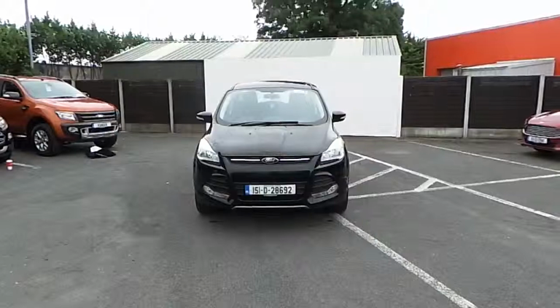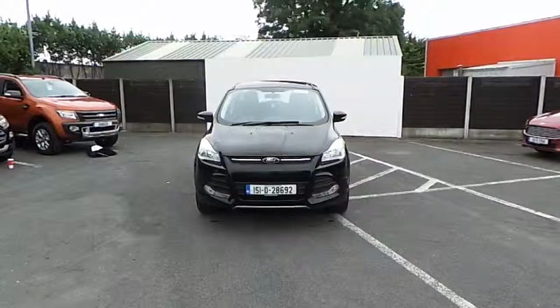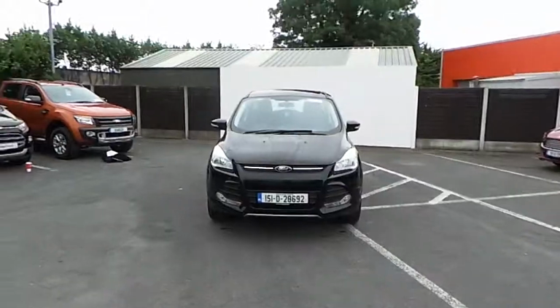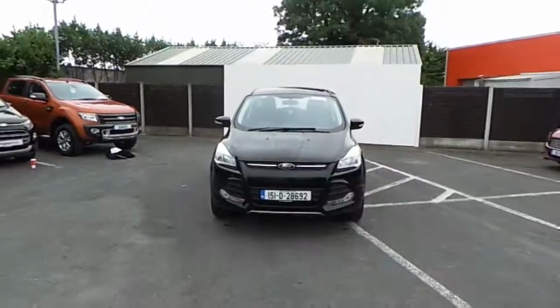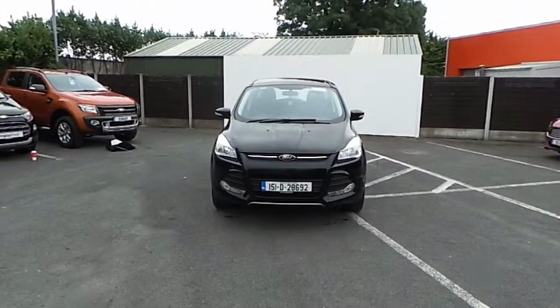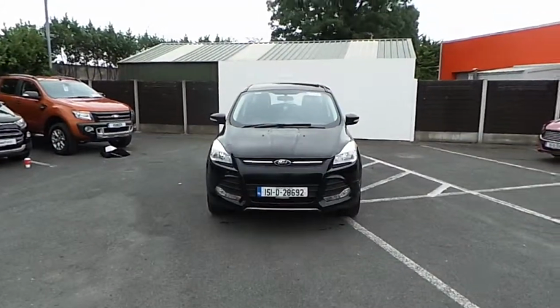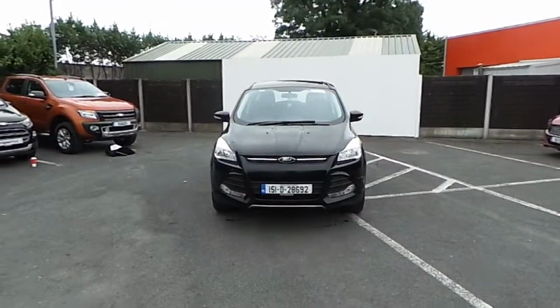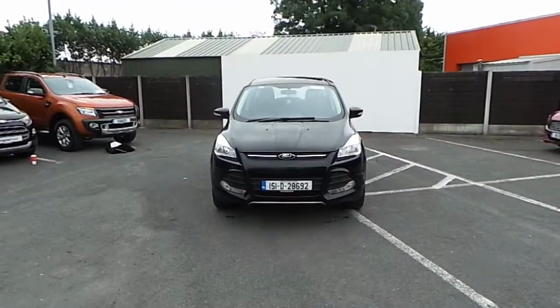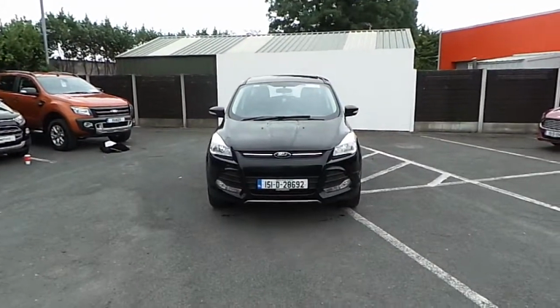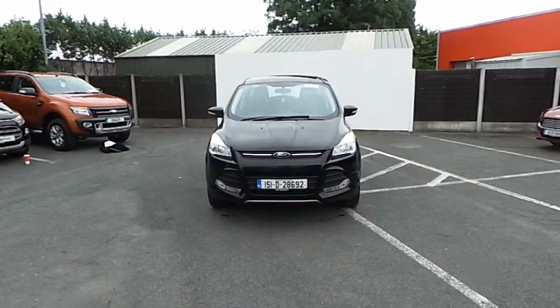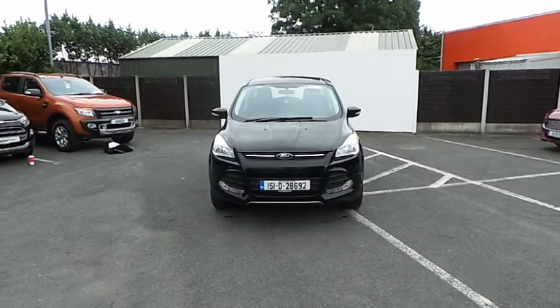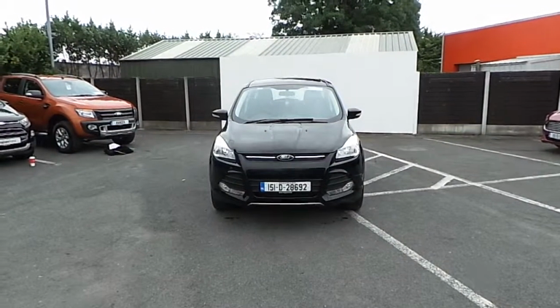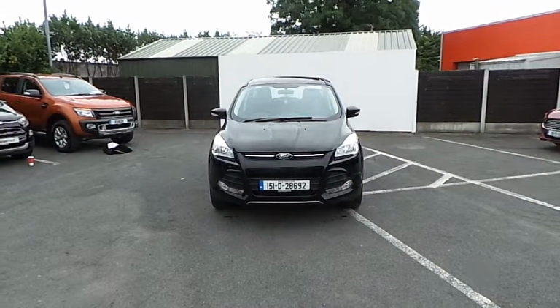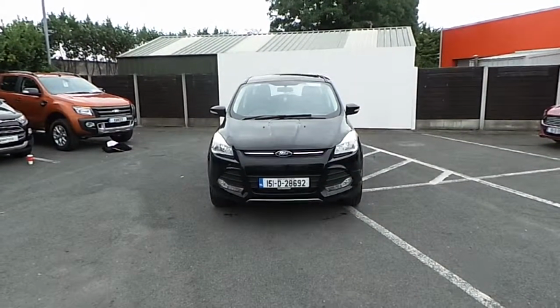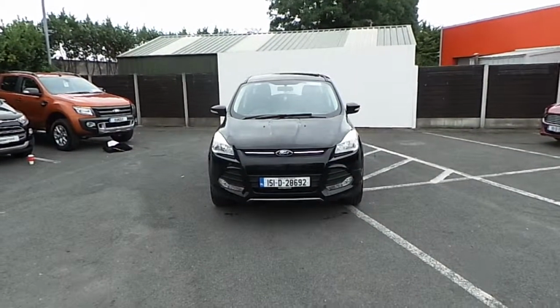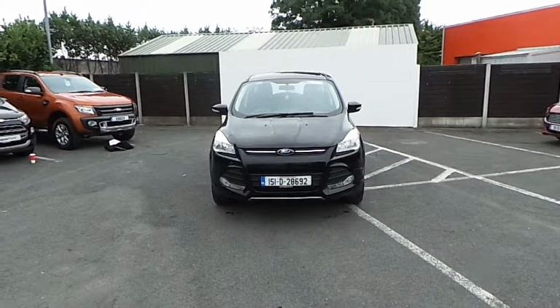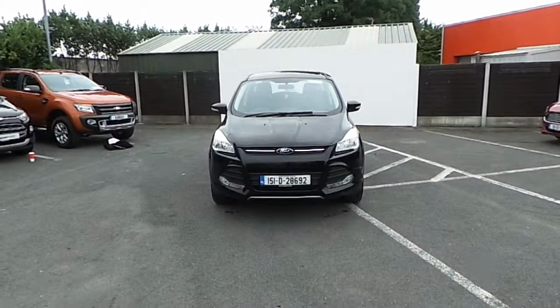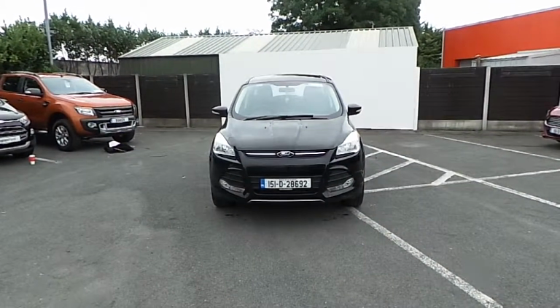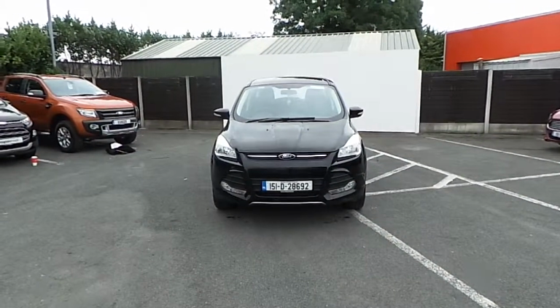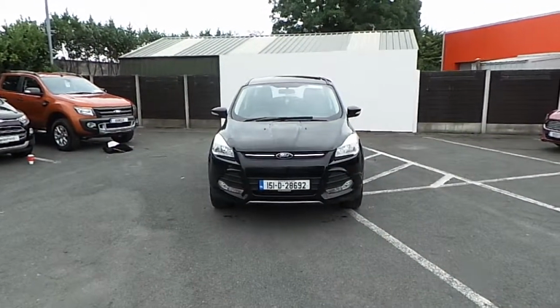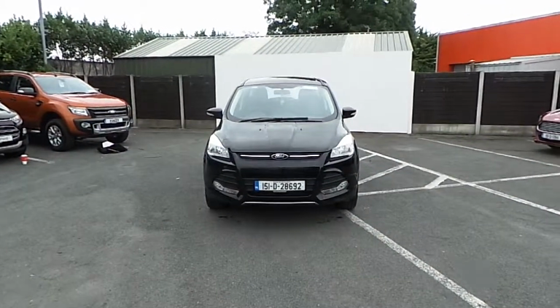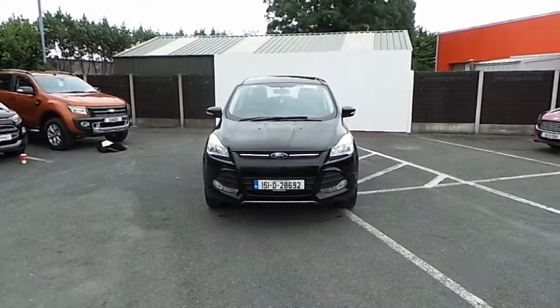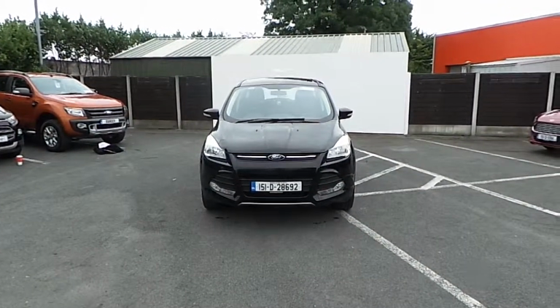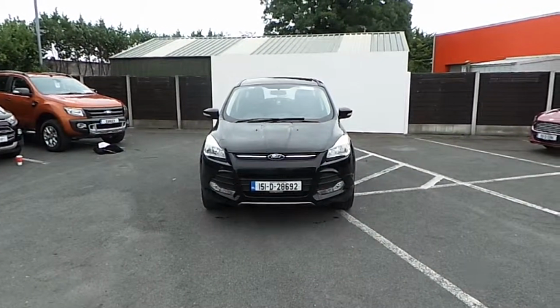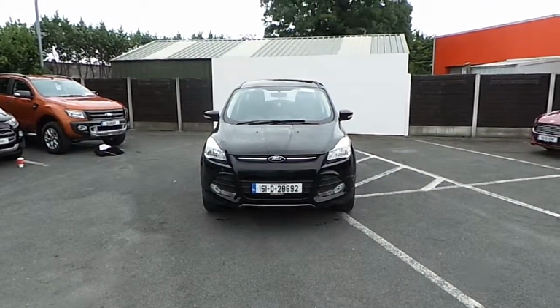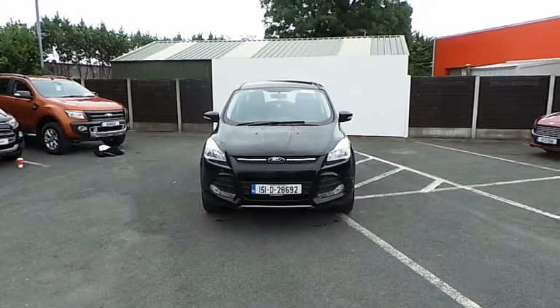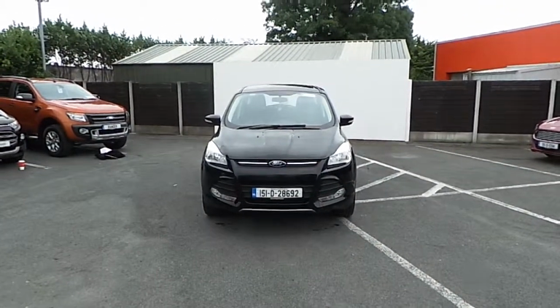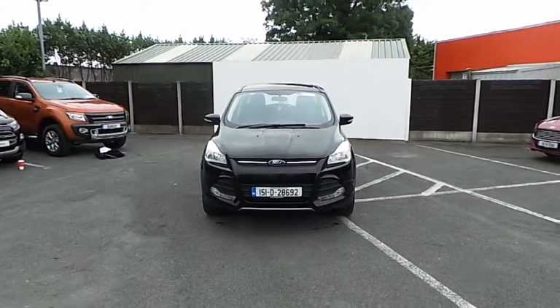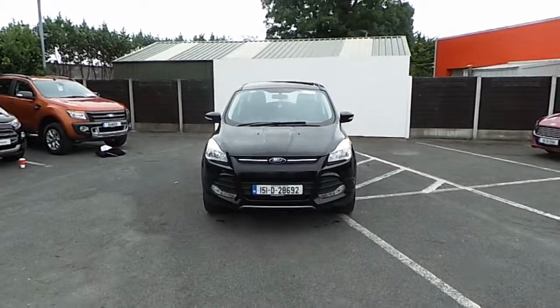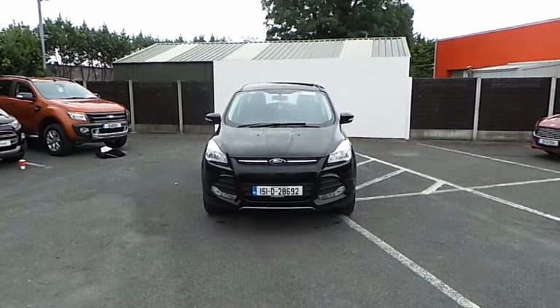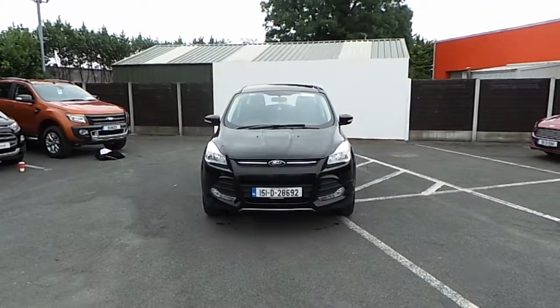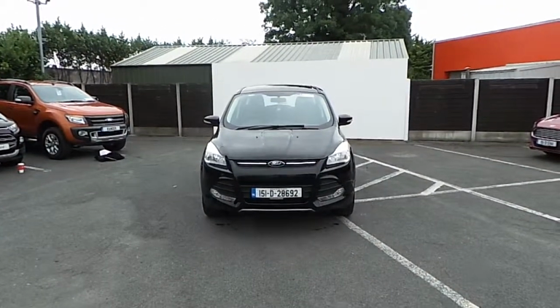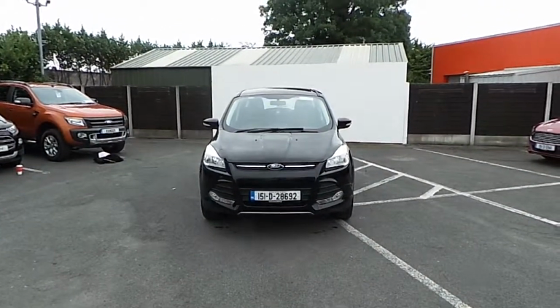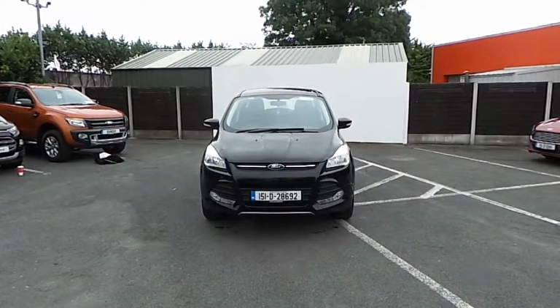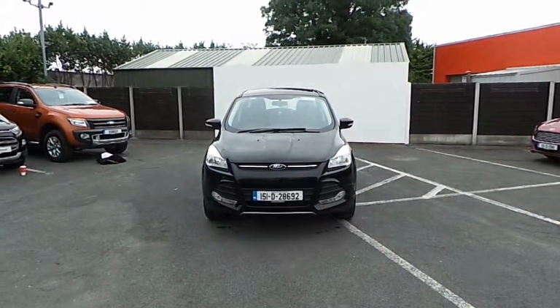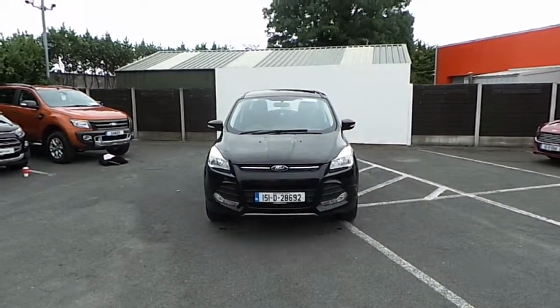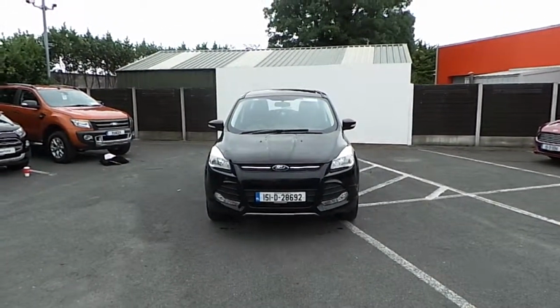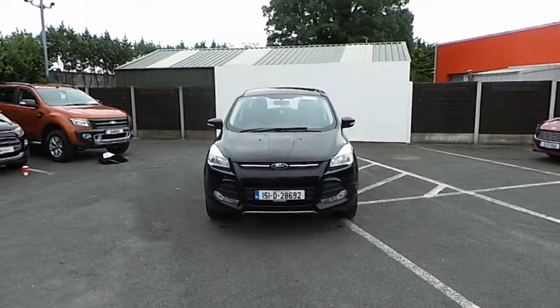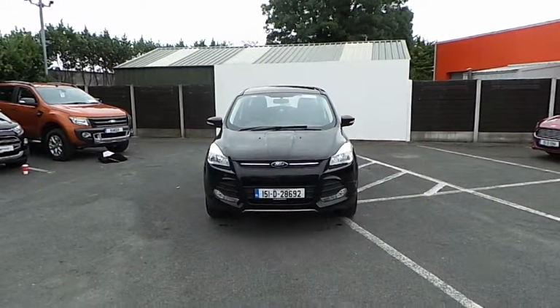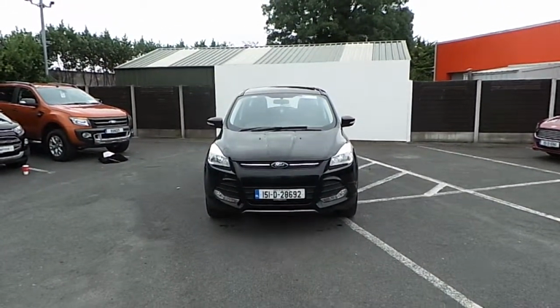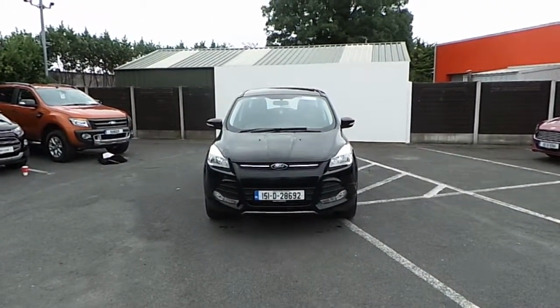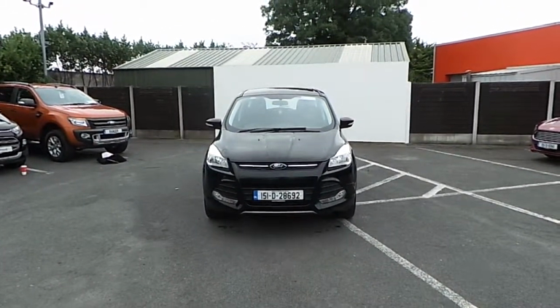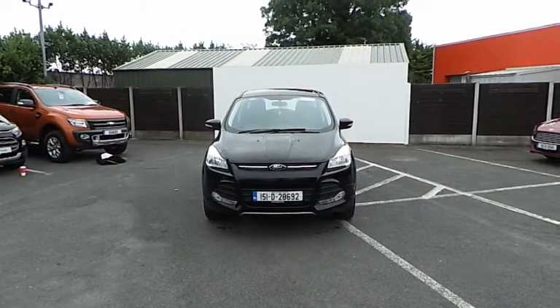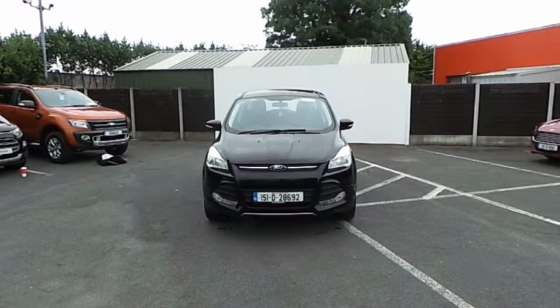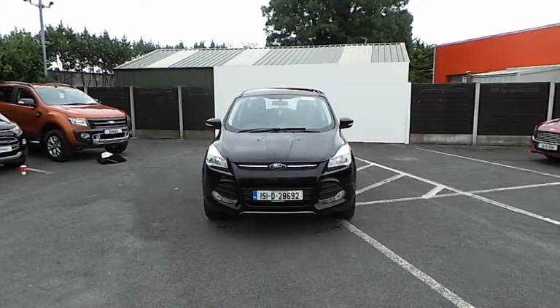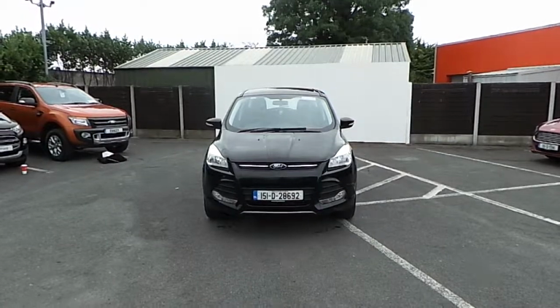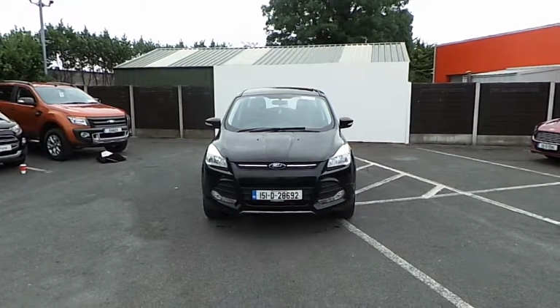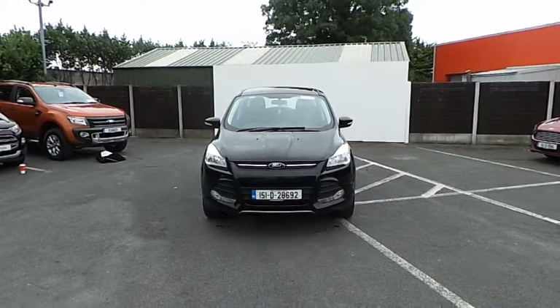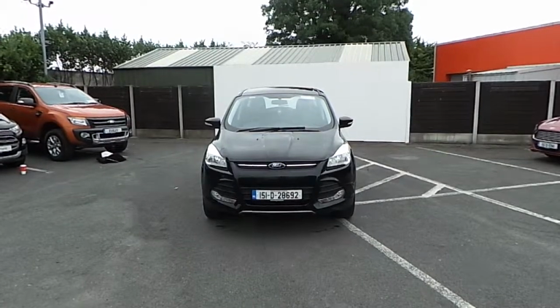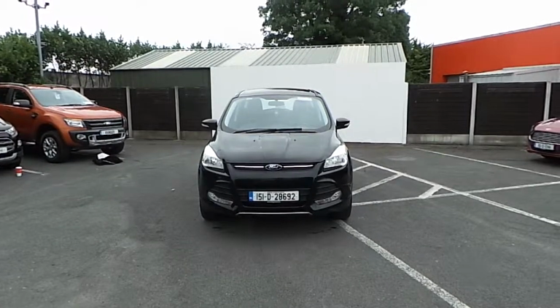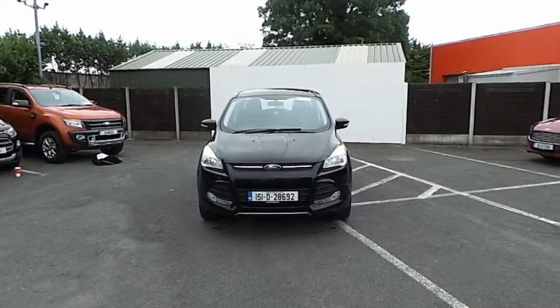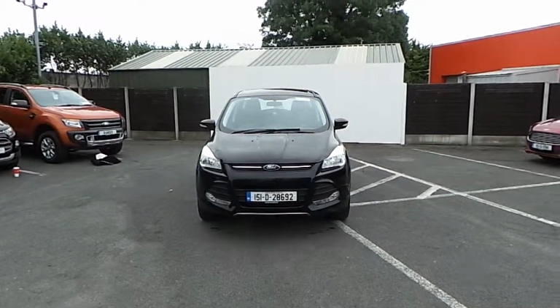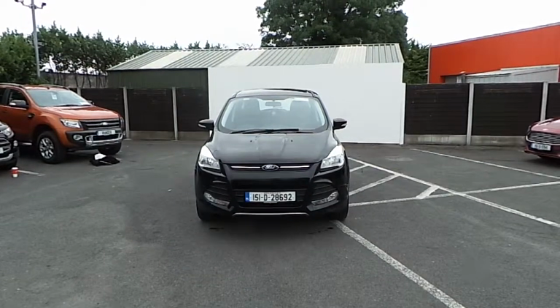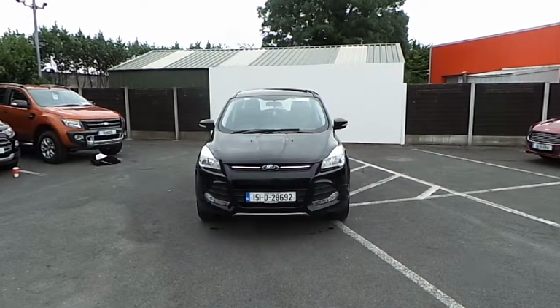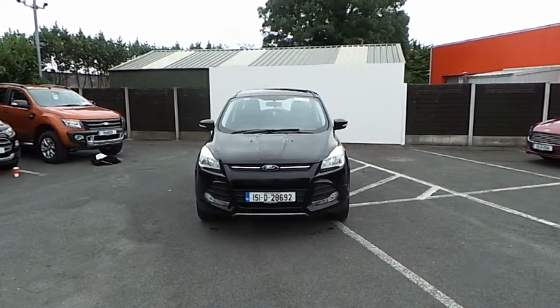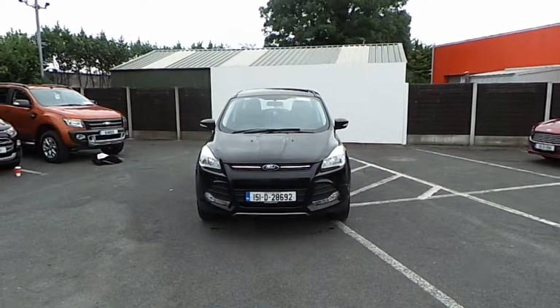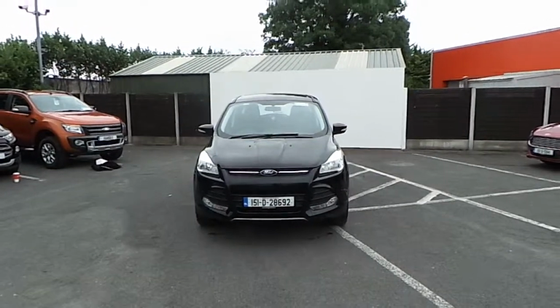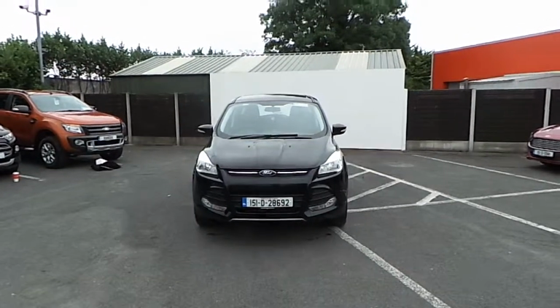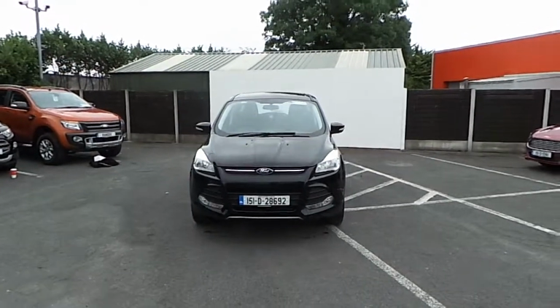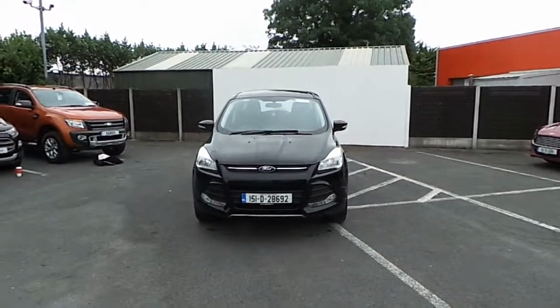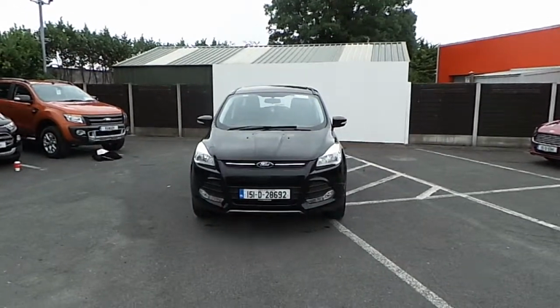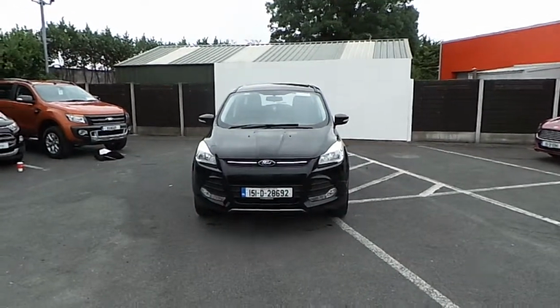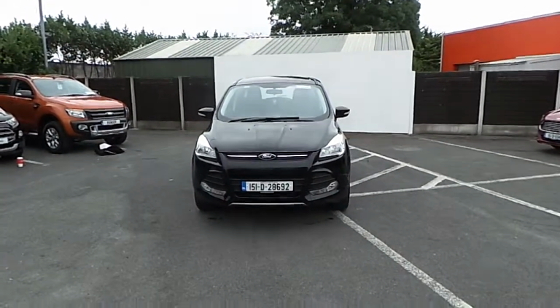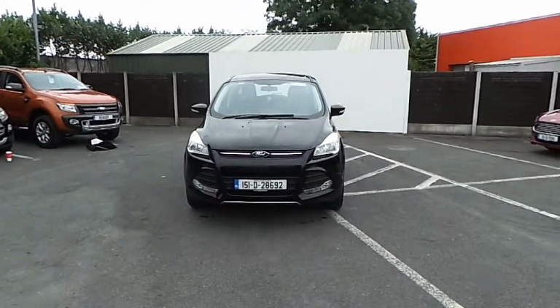Hello and welcome to Finglas Ford. Today we are viewing a 151 Ford Cougar ZTEC 2.0L TDCI.